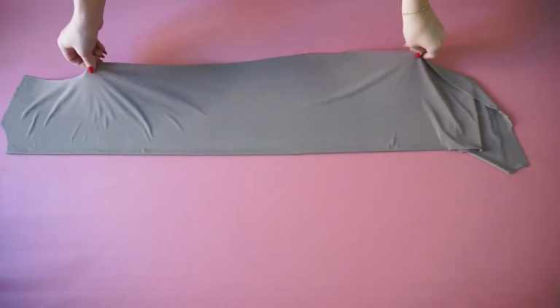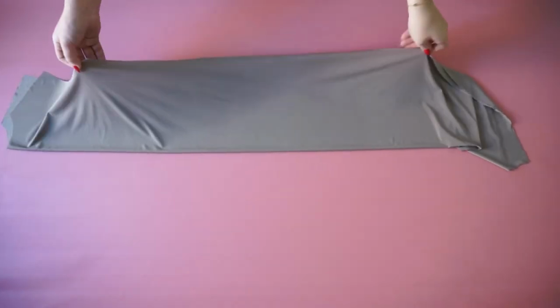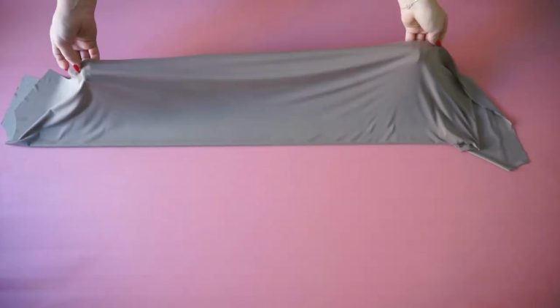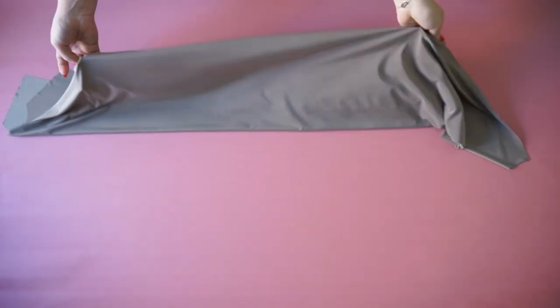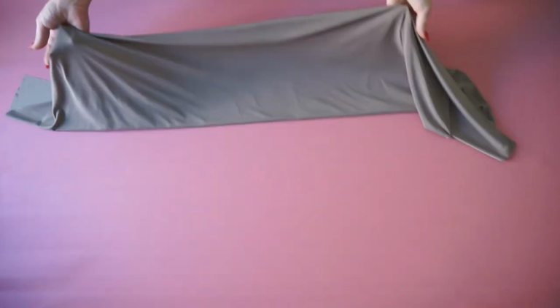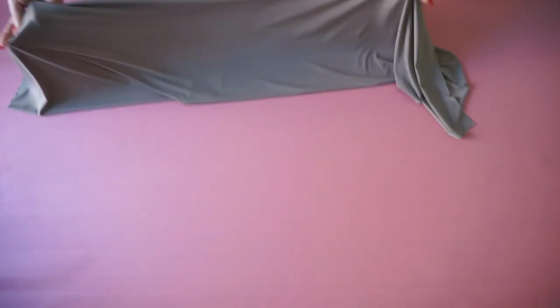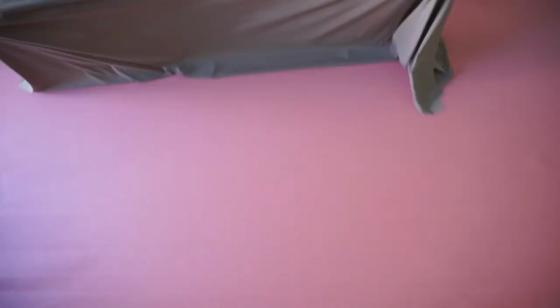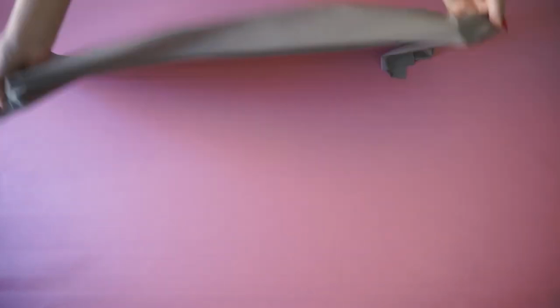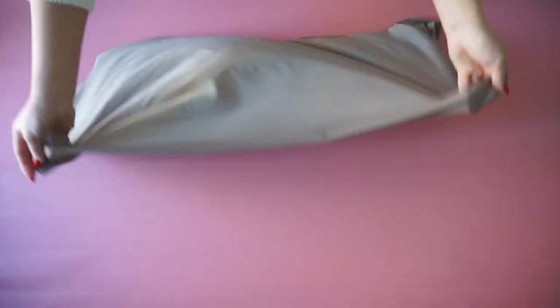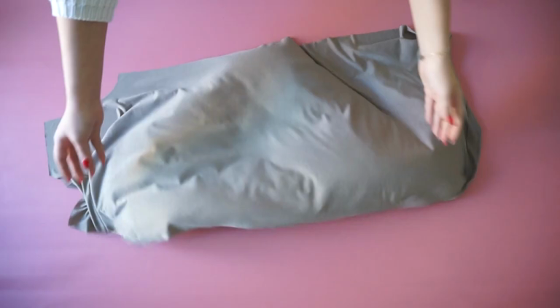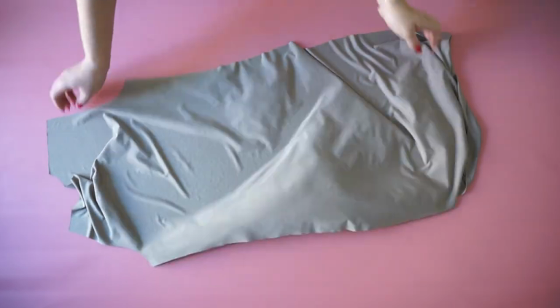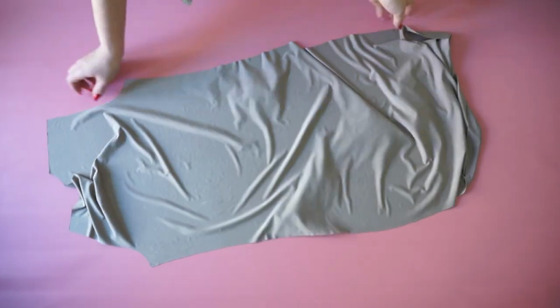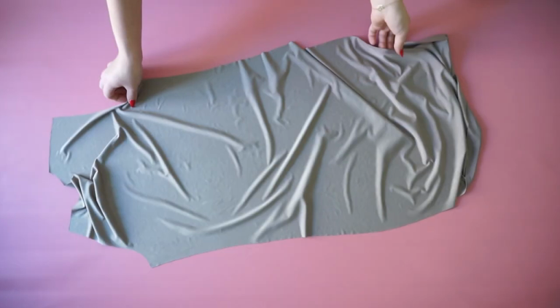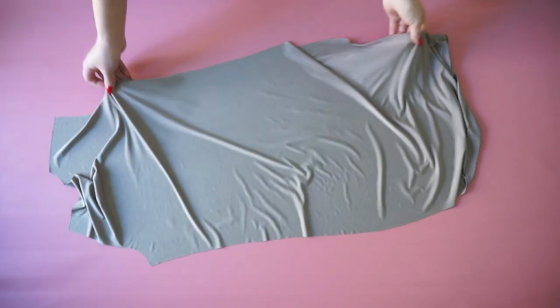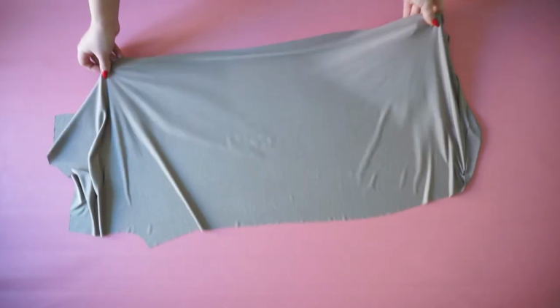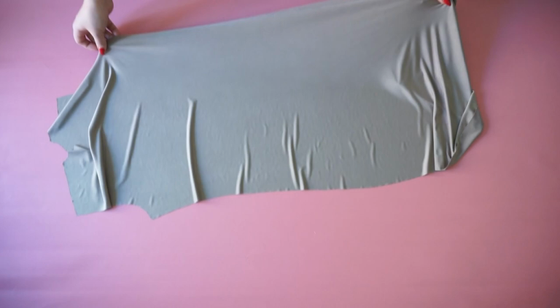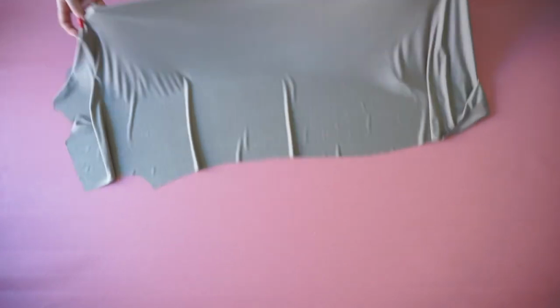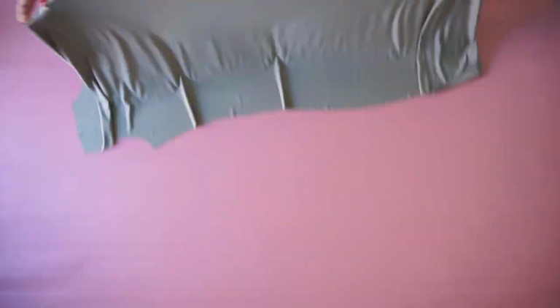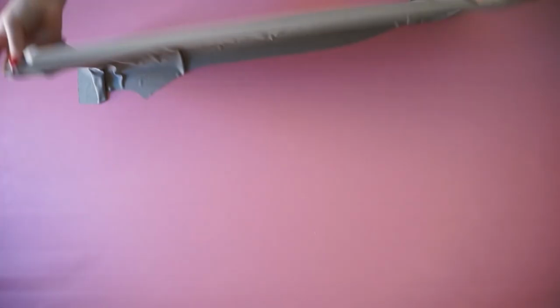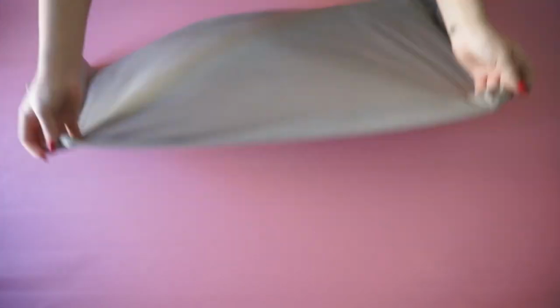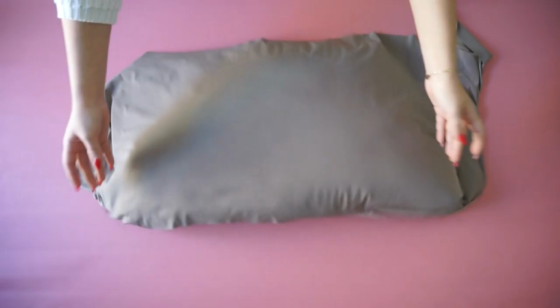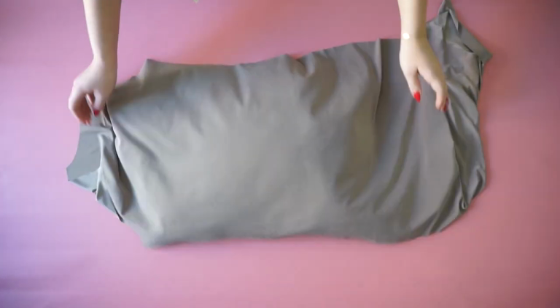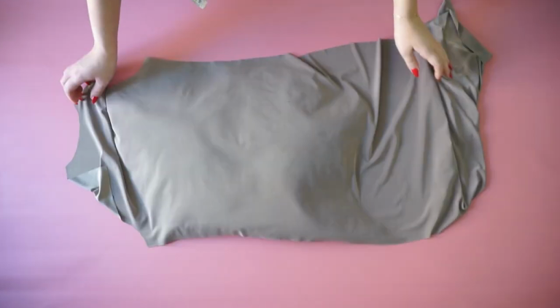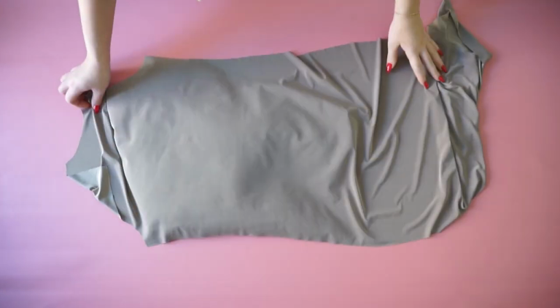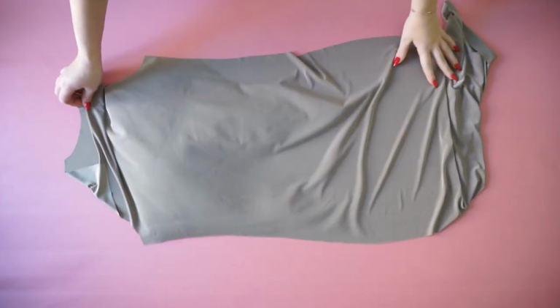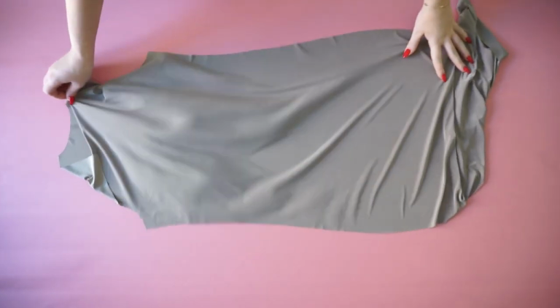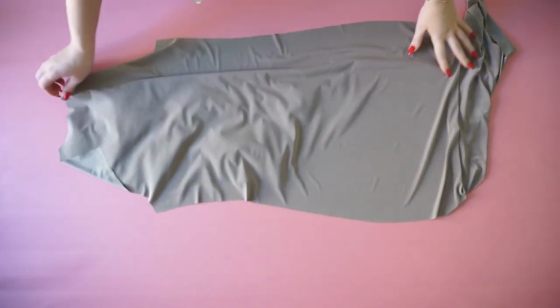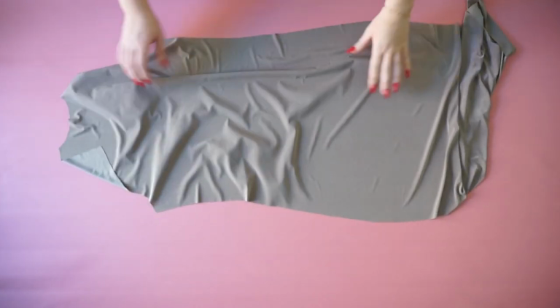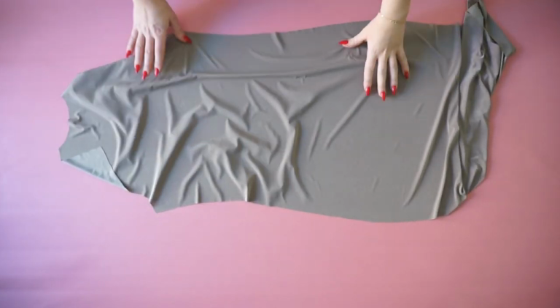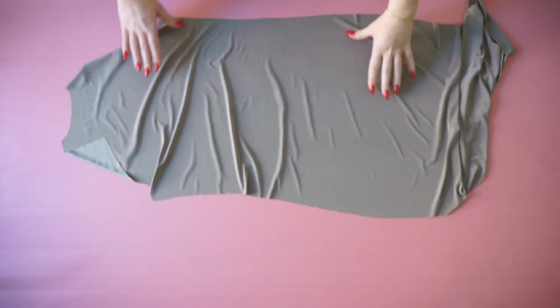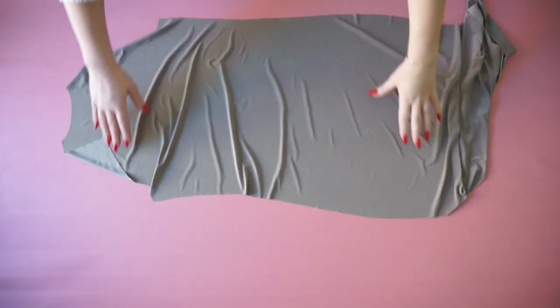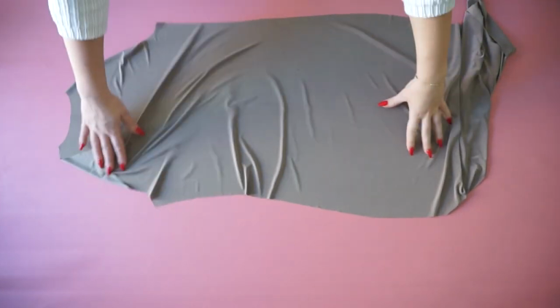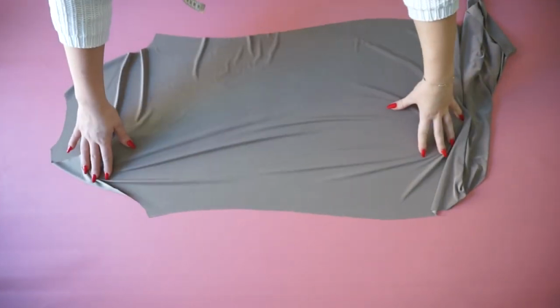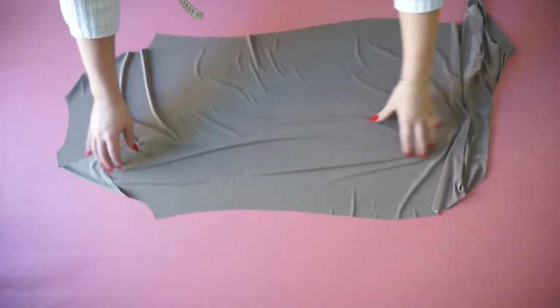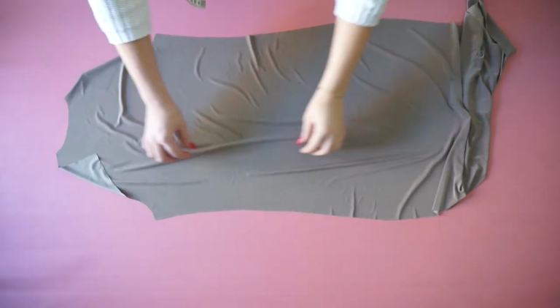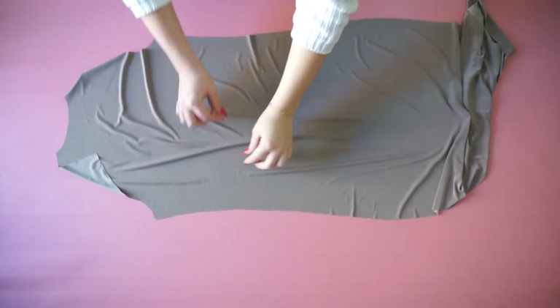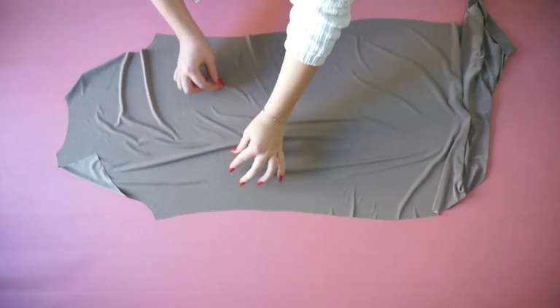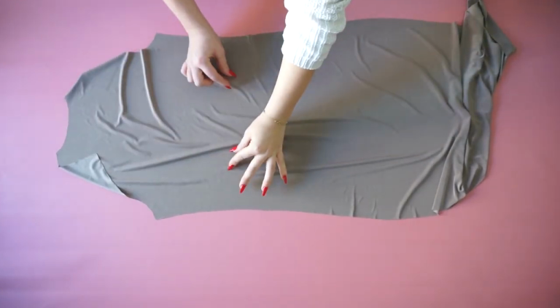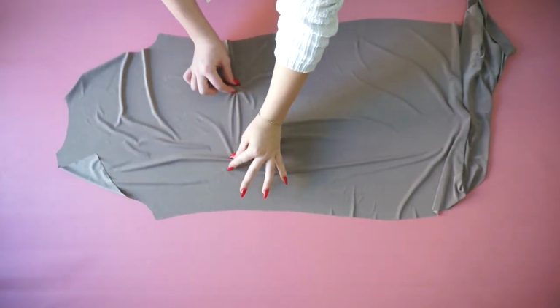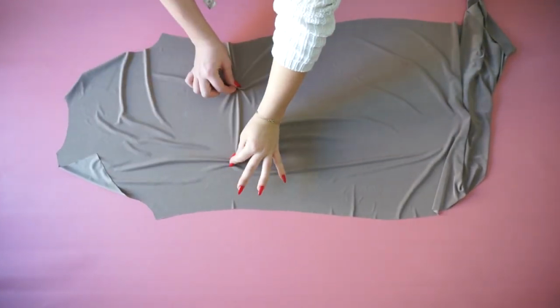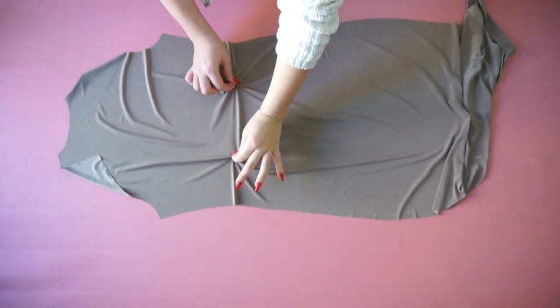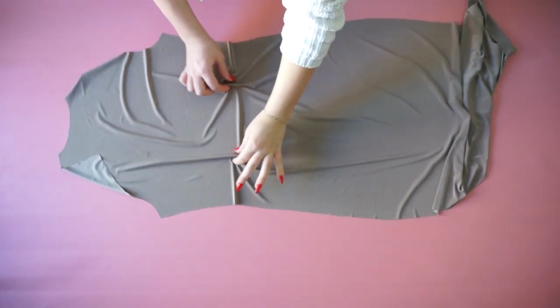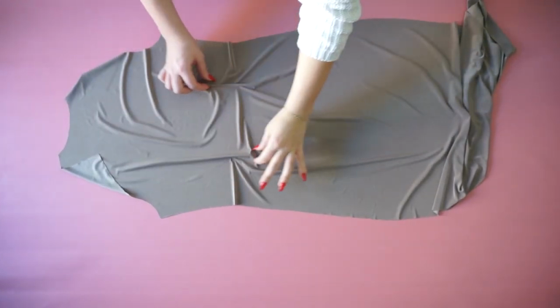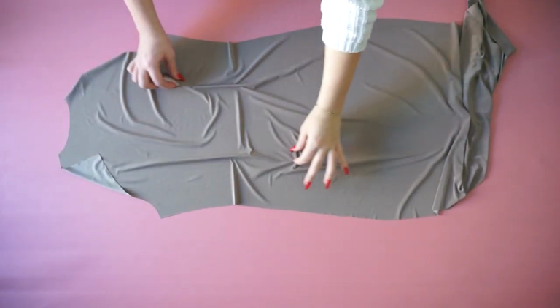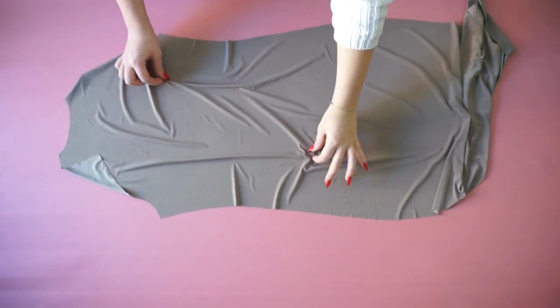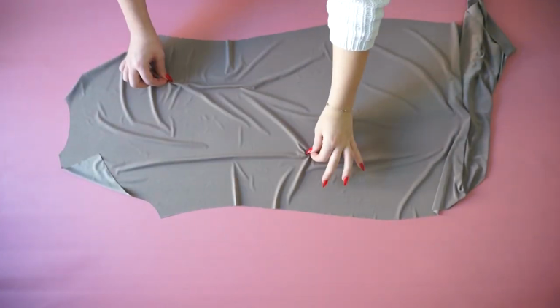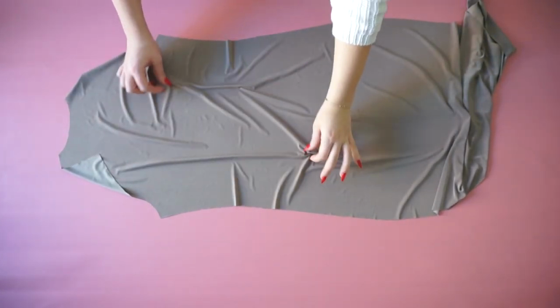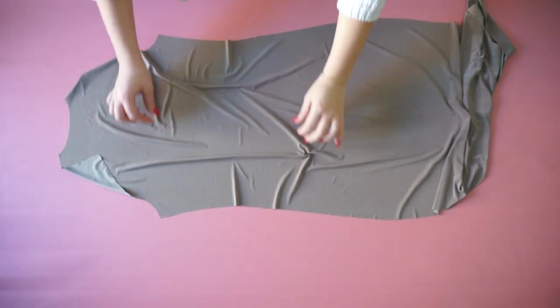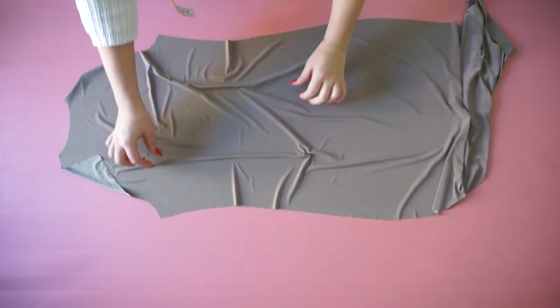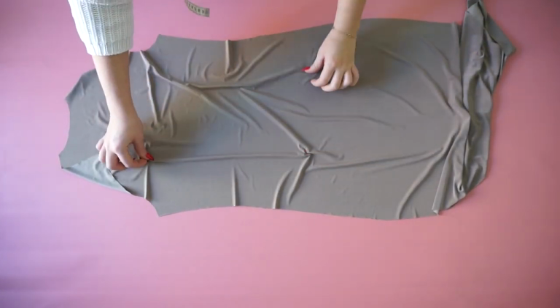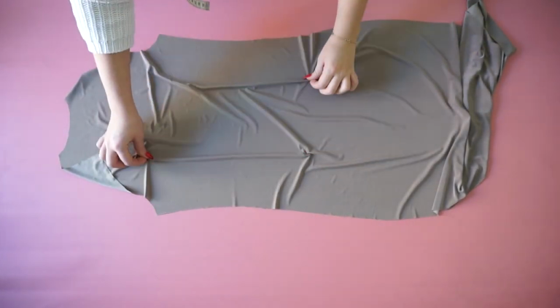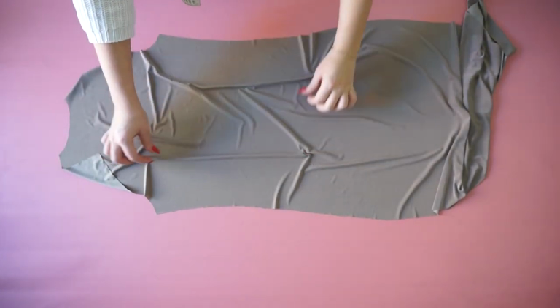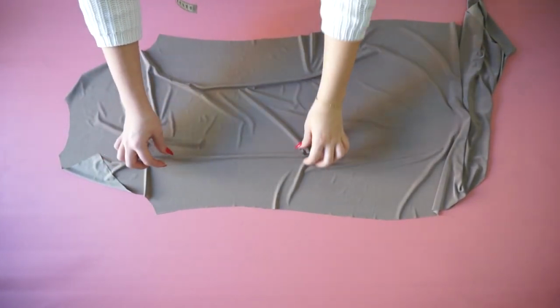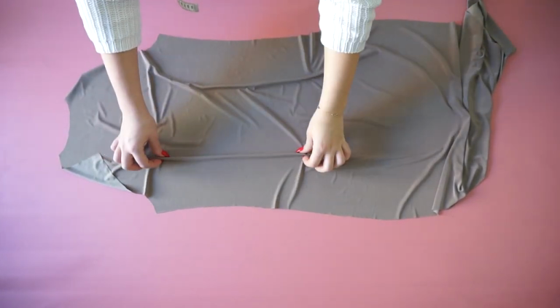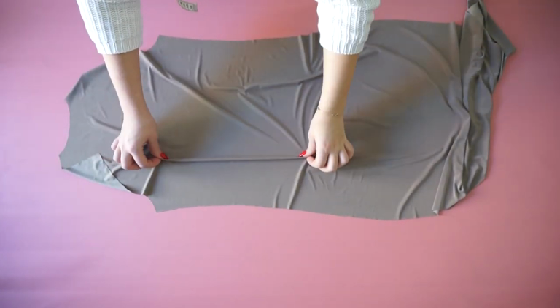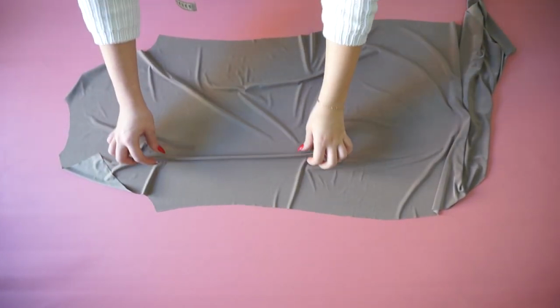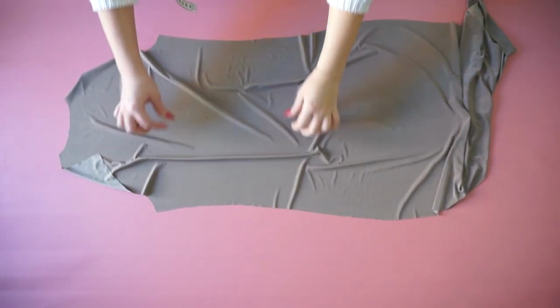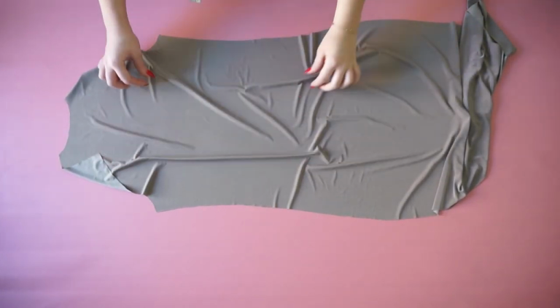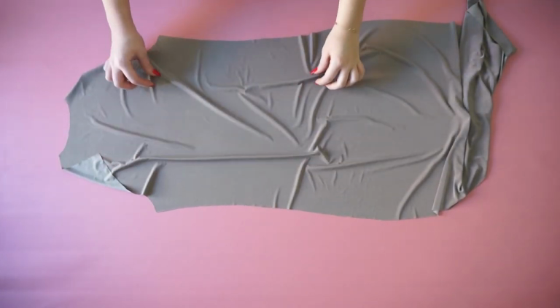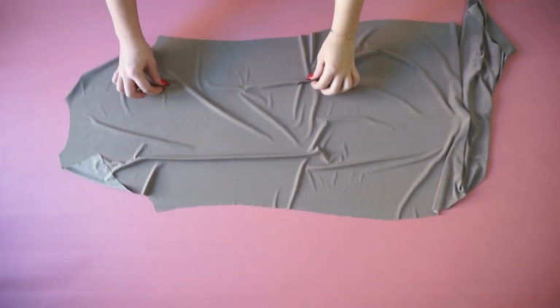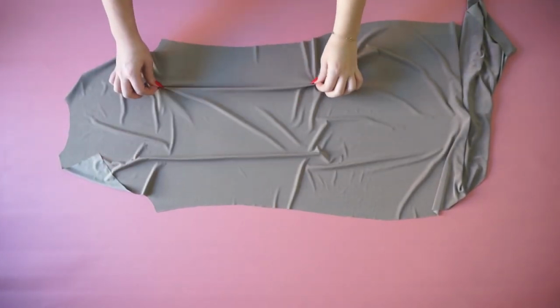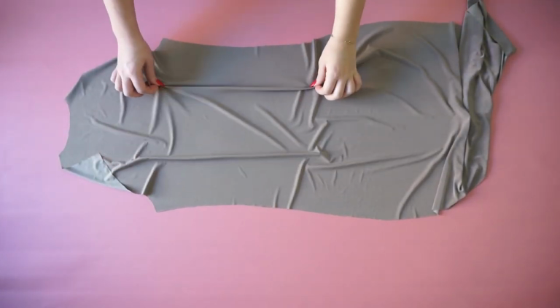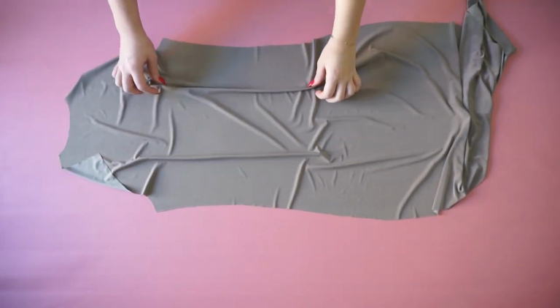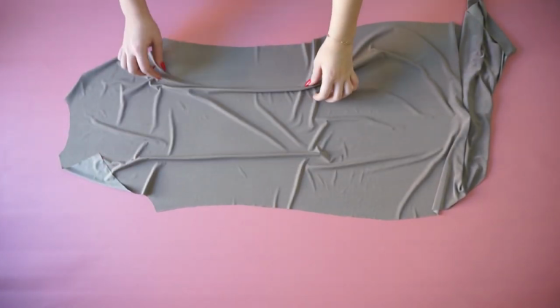Starting with the back piece — because I have two incisions on the back — I'm going to start to sew those two incisions.